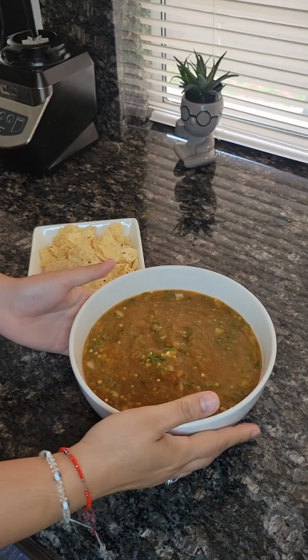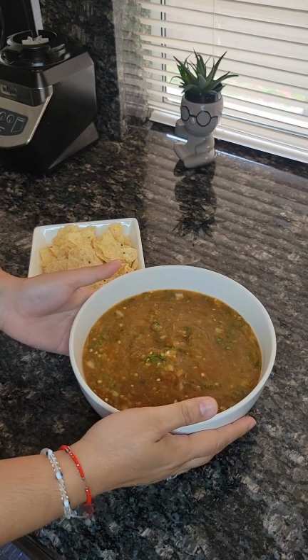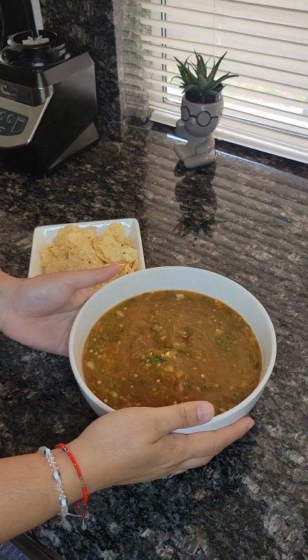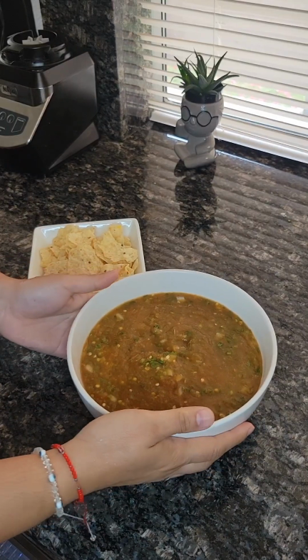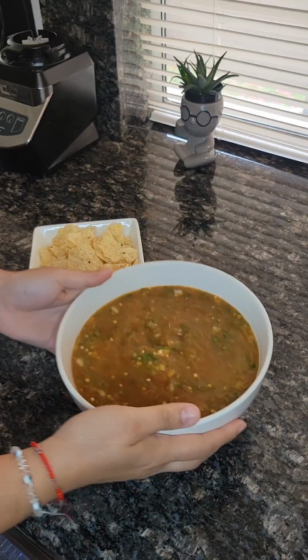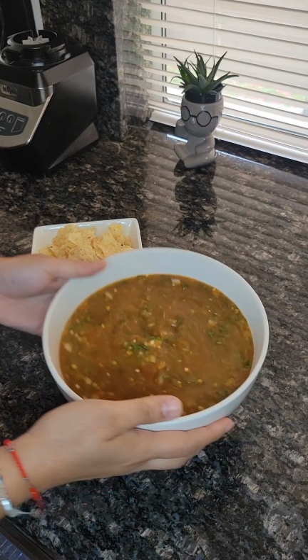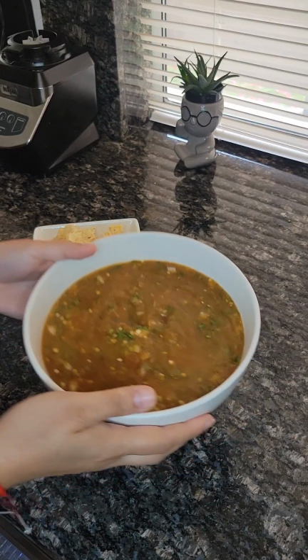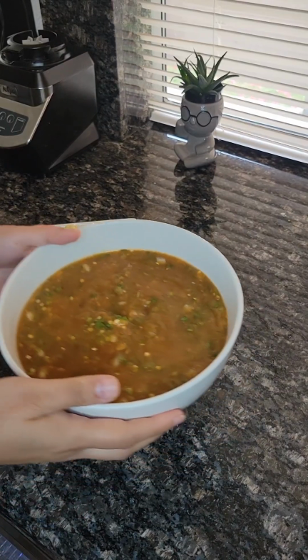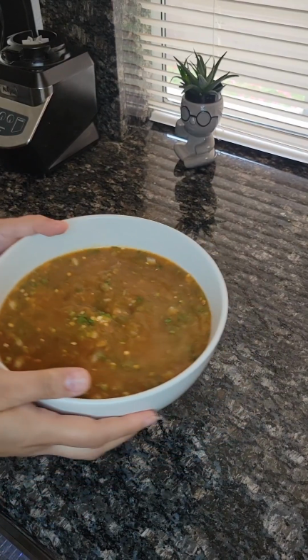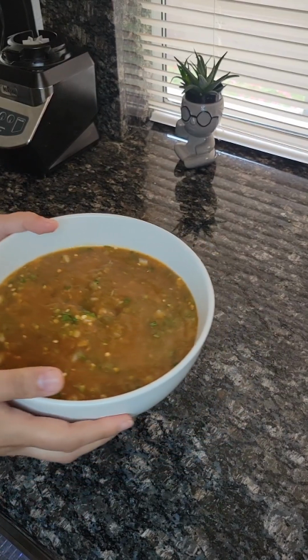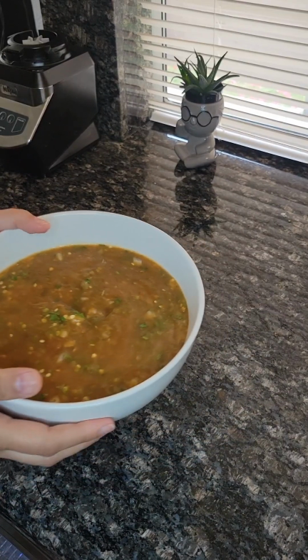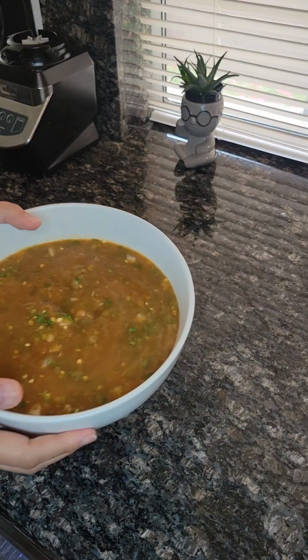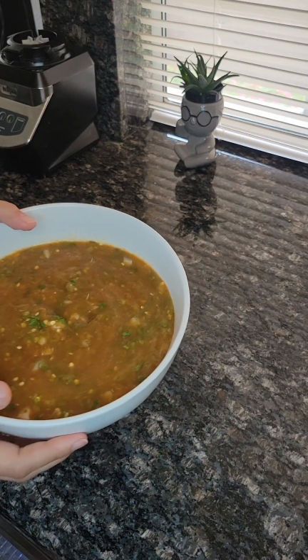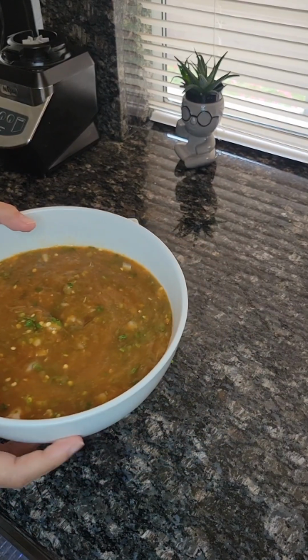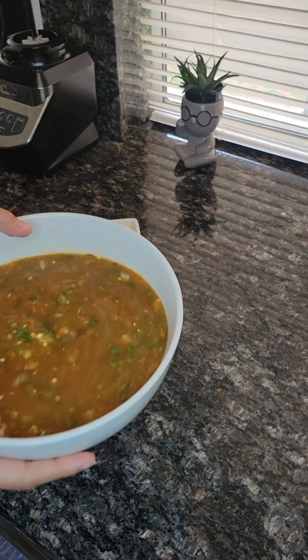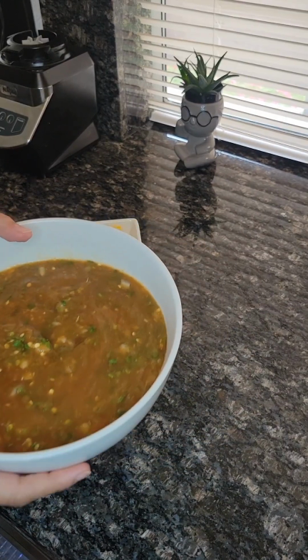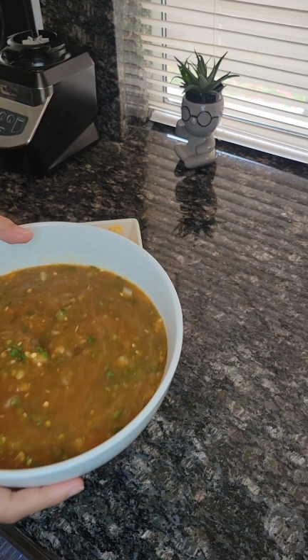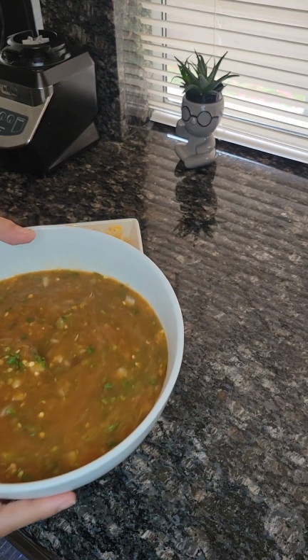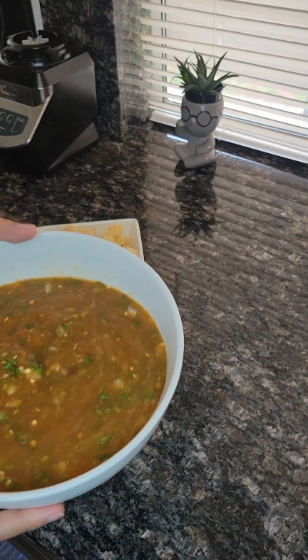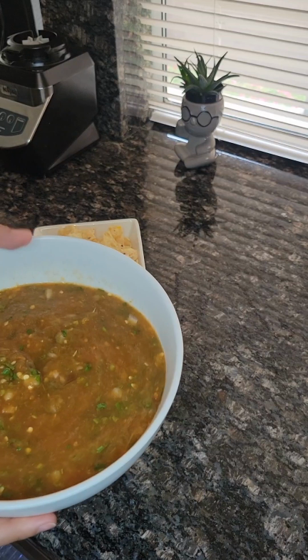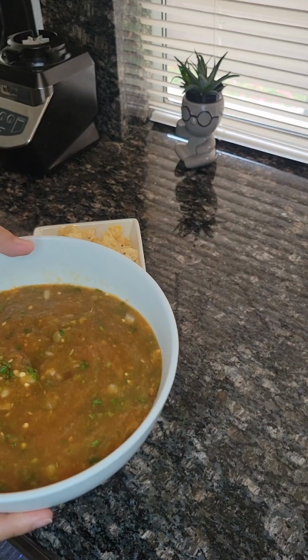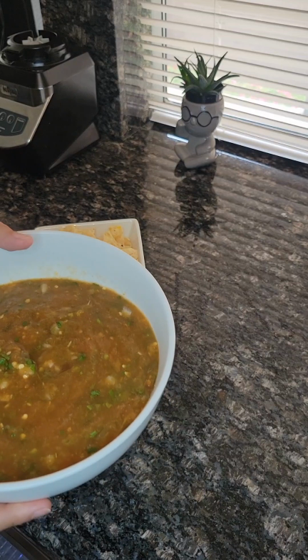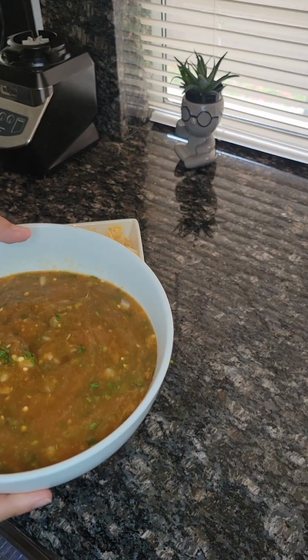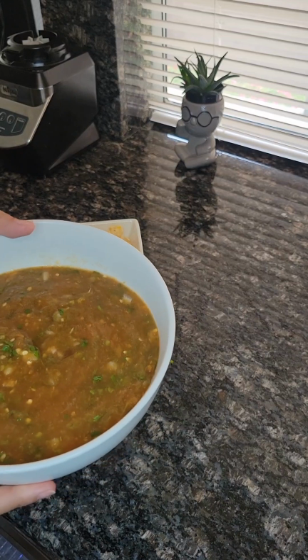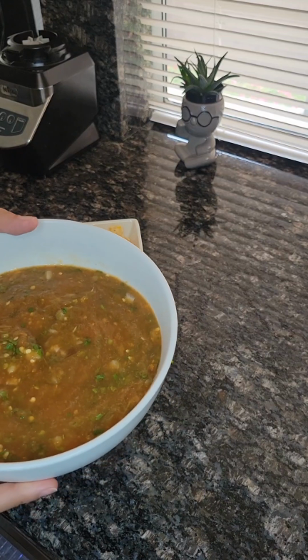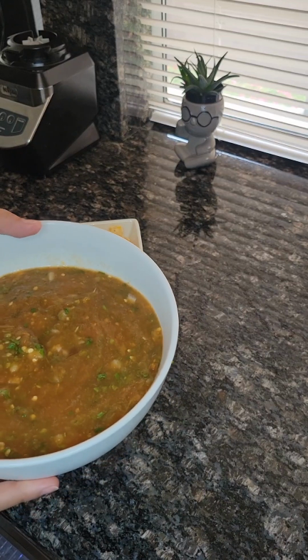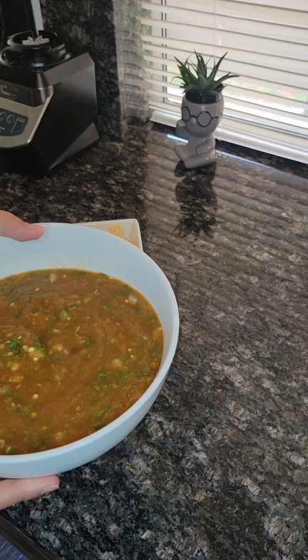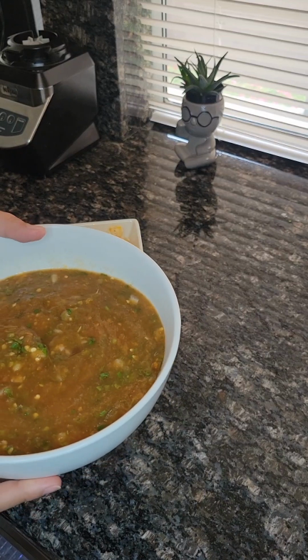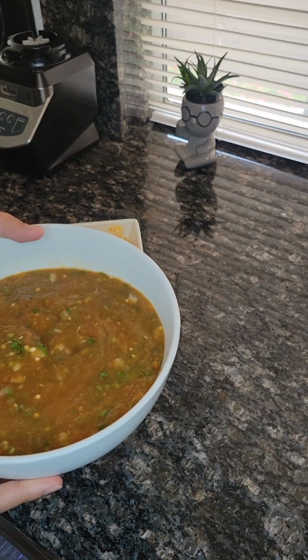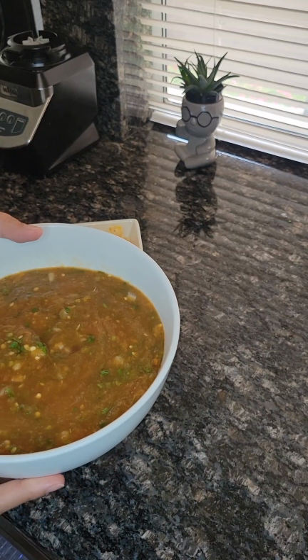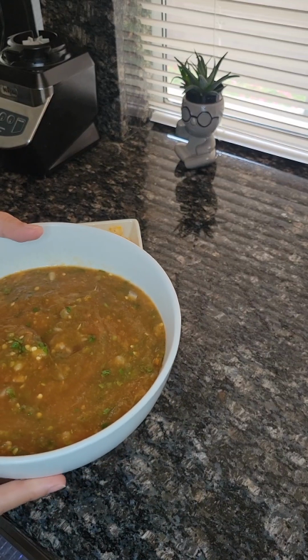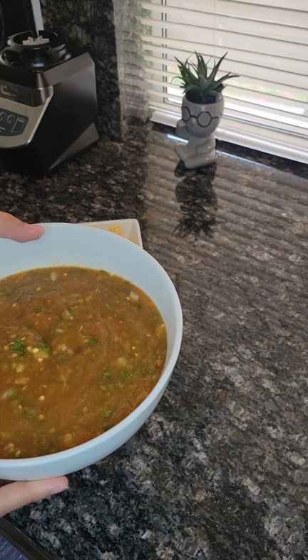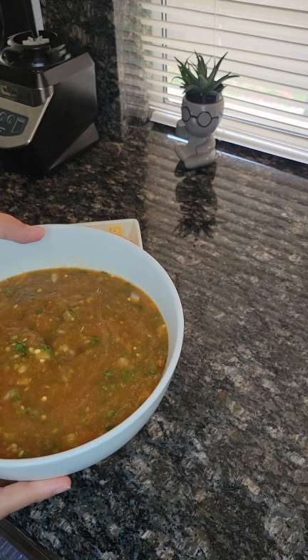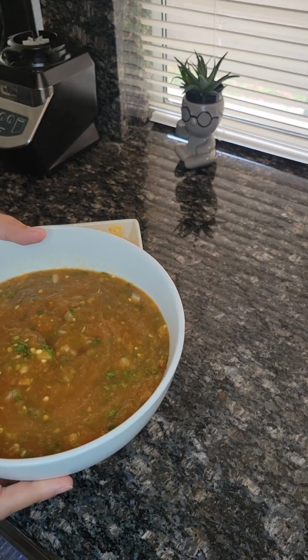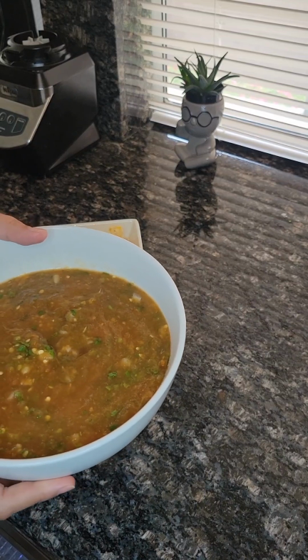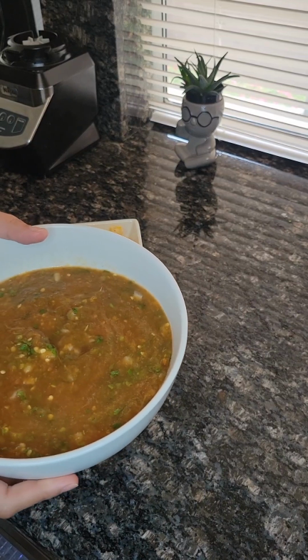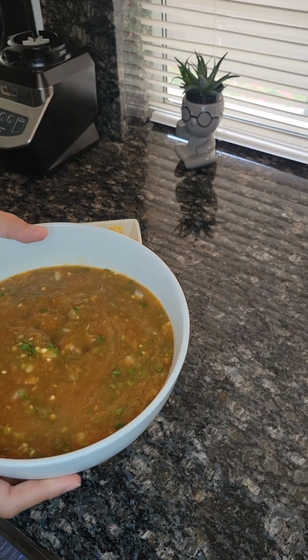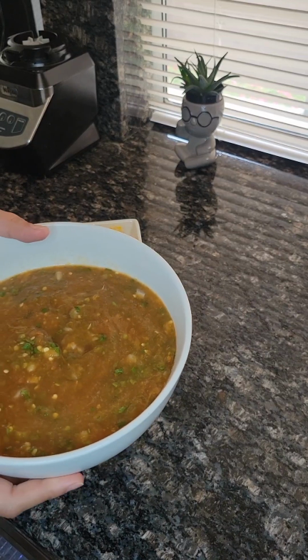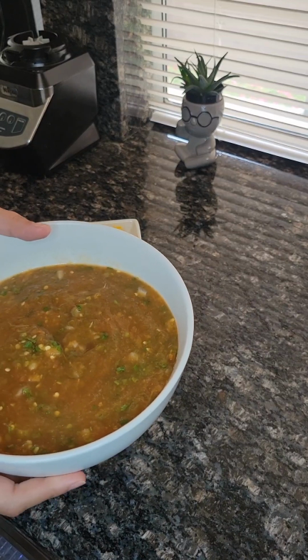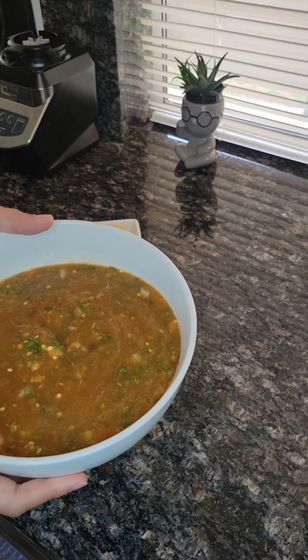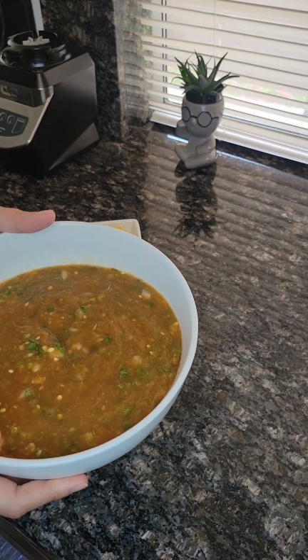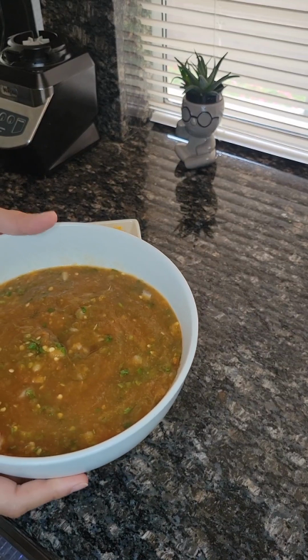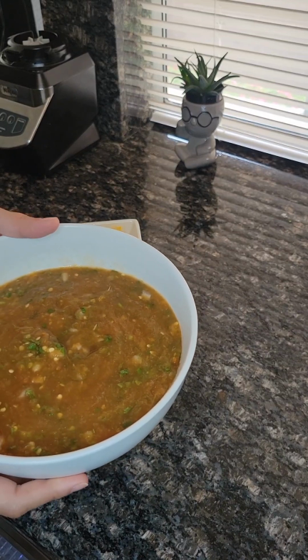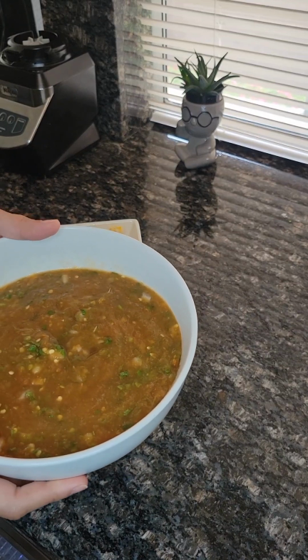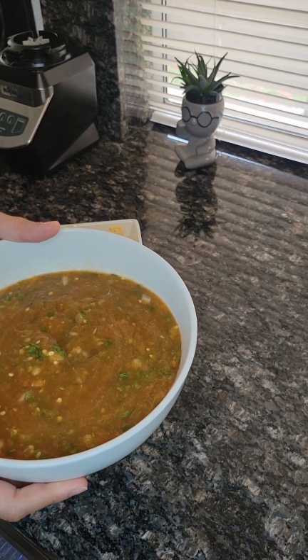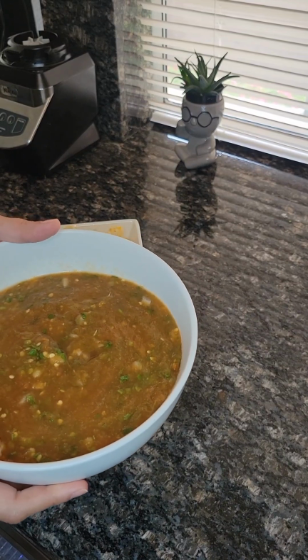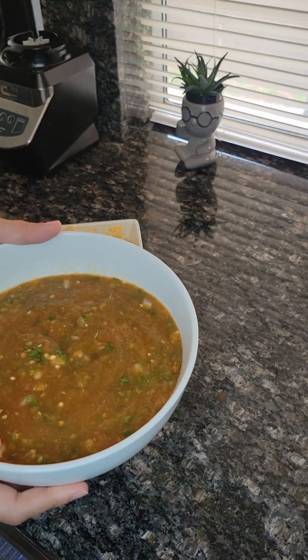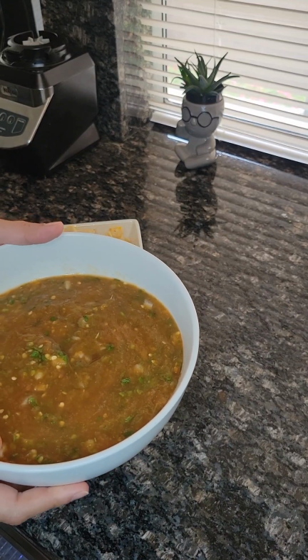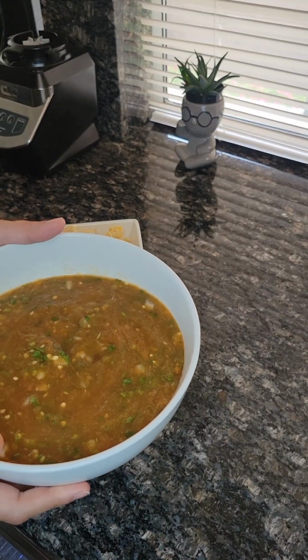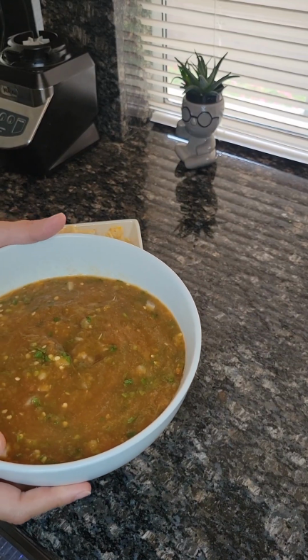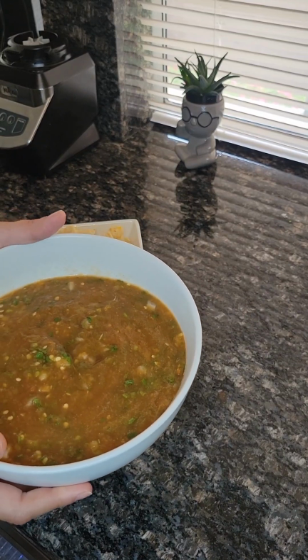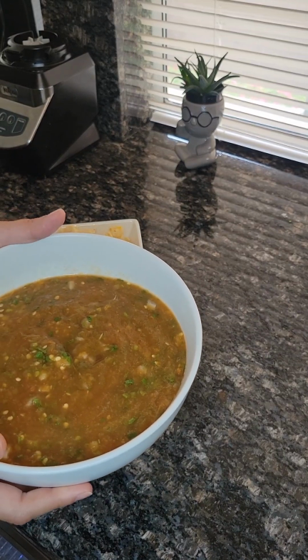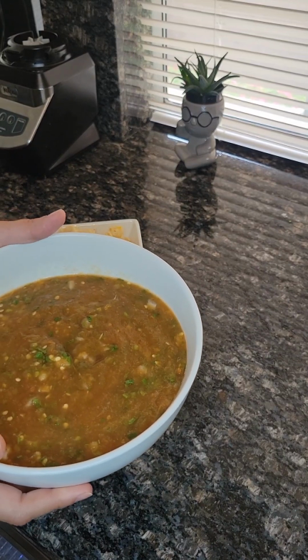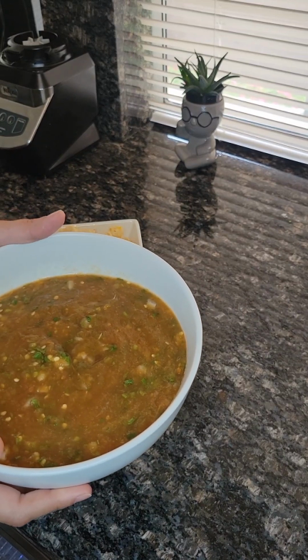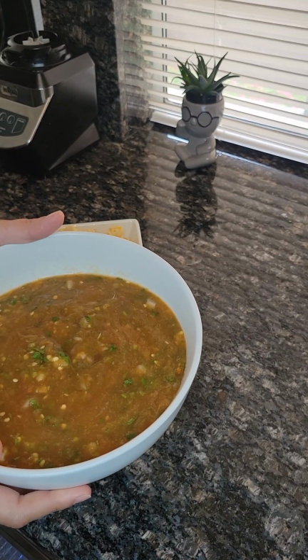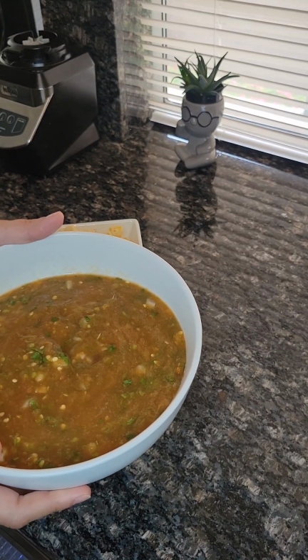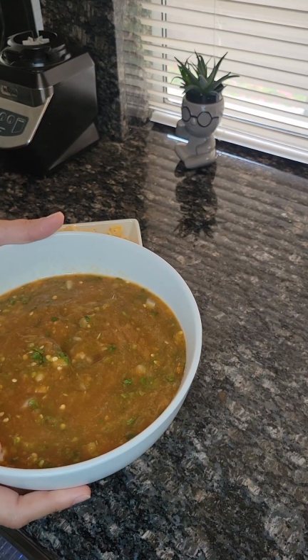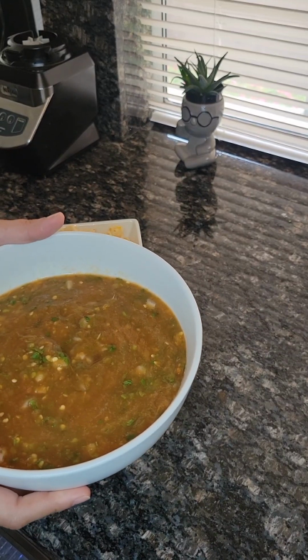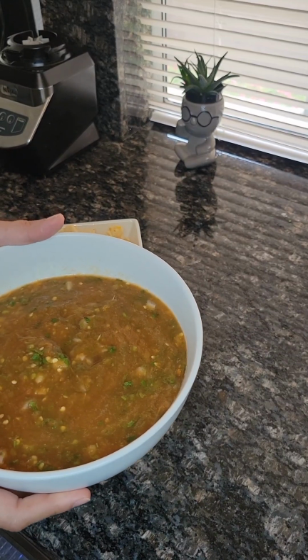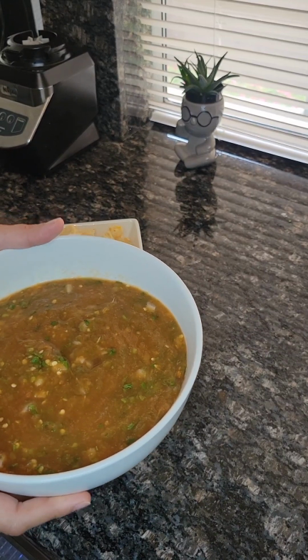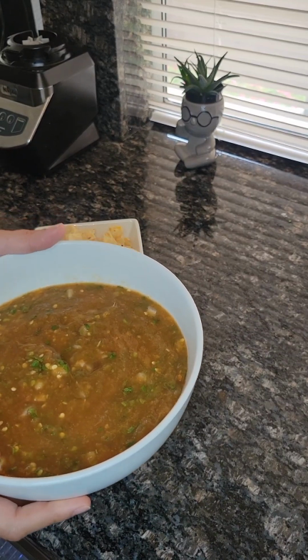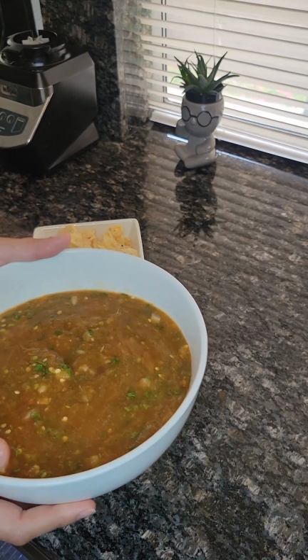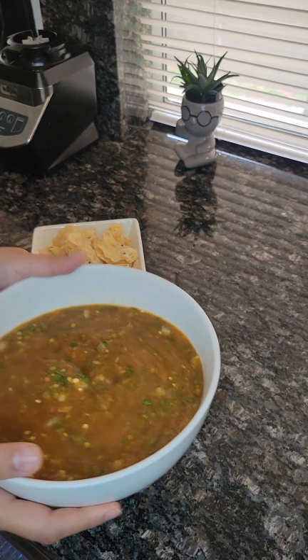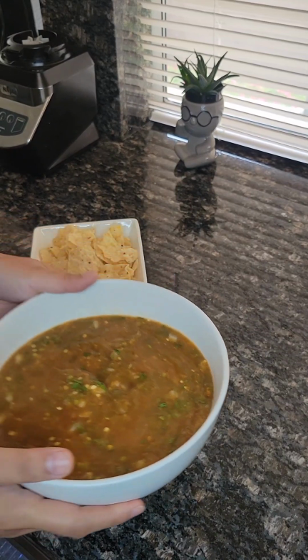And this is the final product you get with the tomatoes, chile serrano, cilantro, onion, and salt.